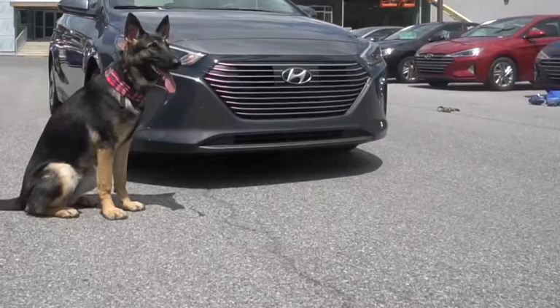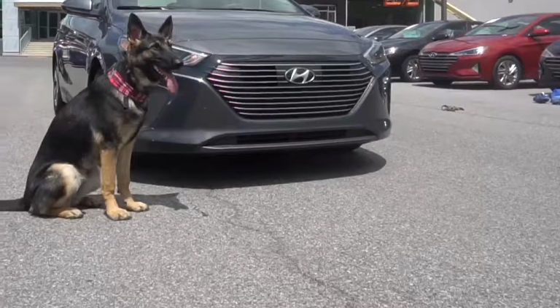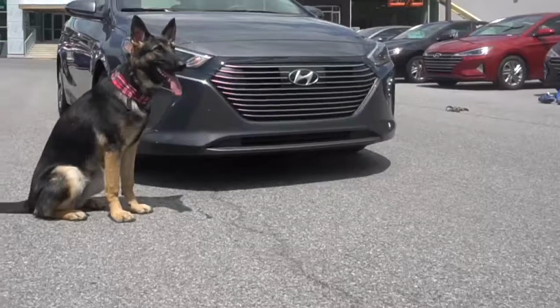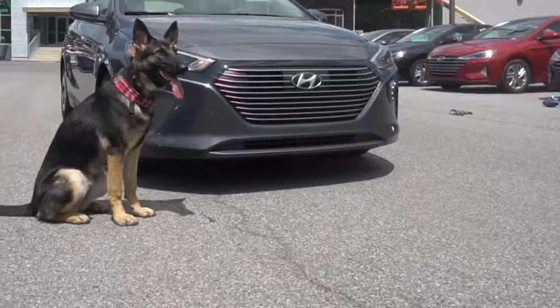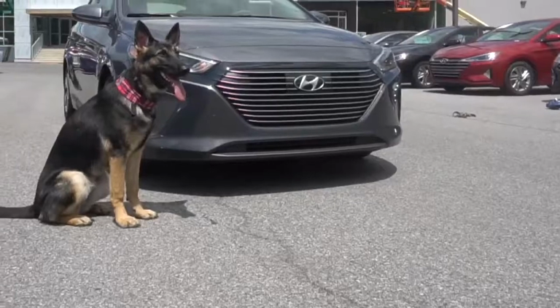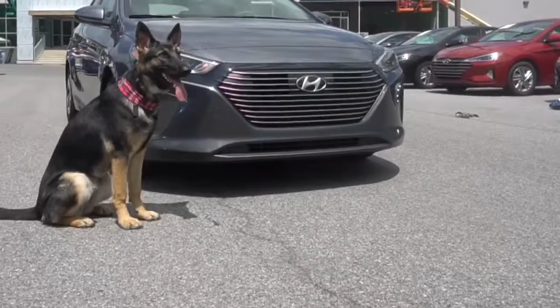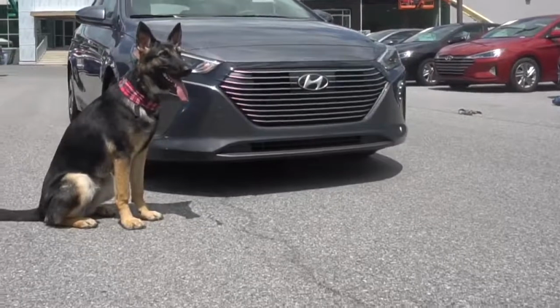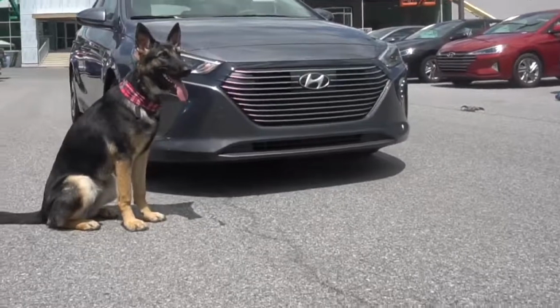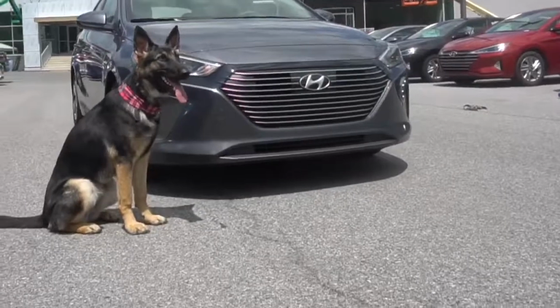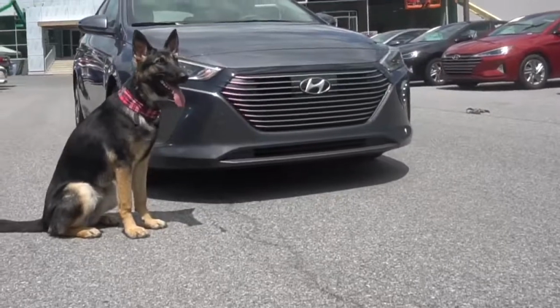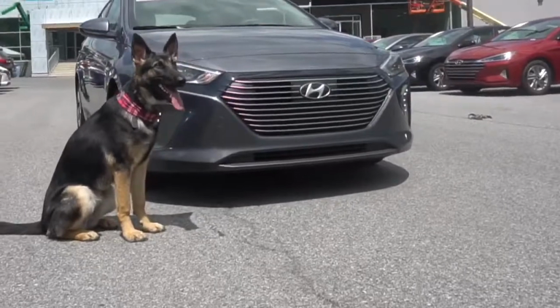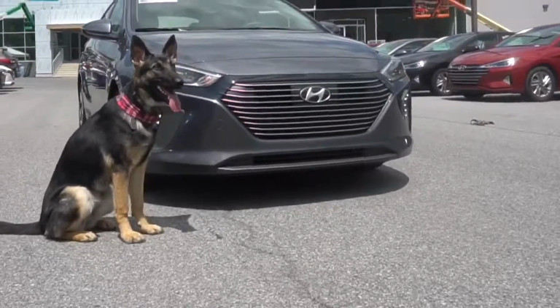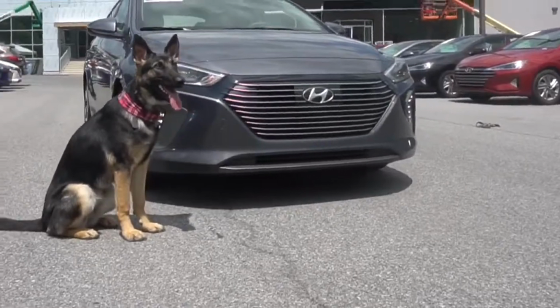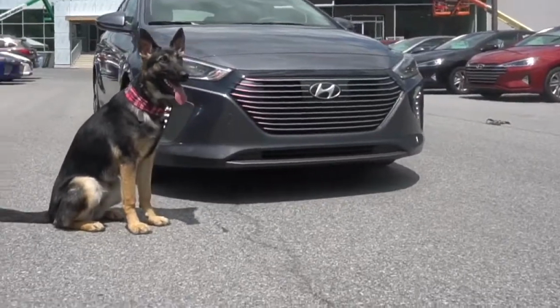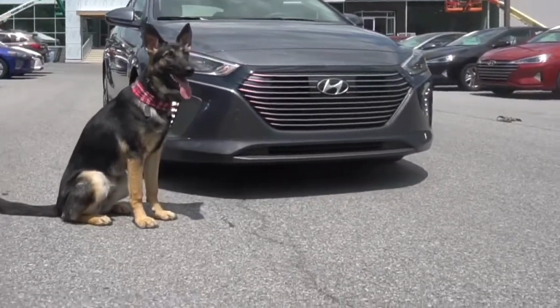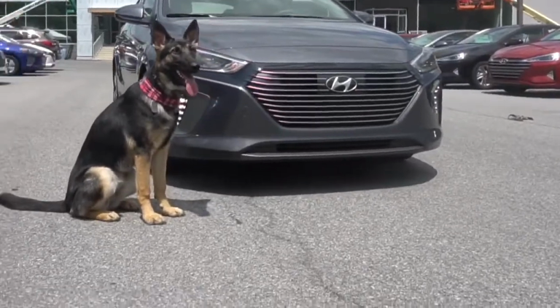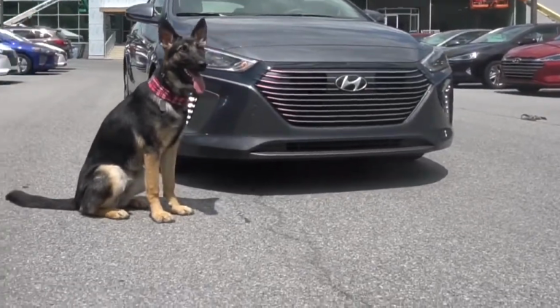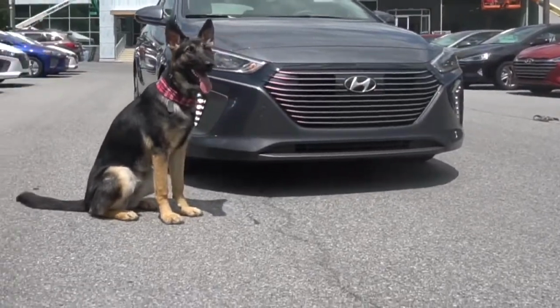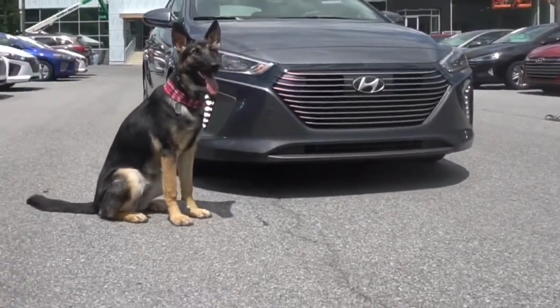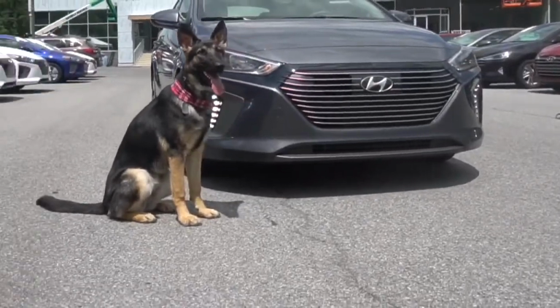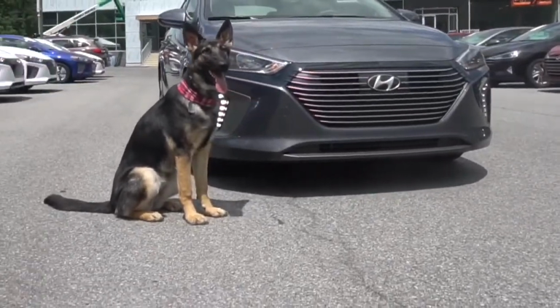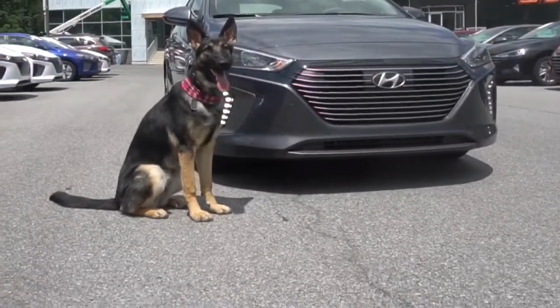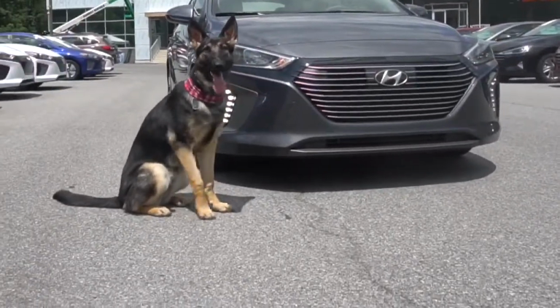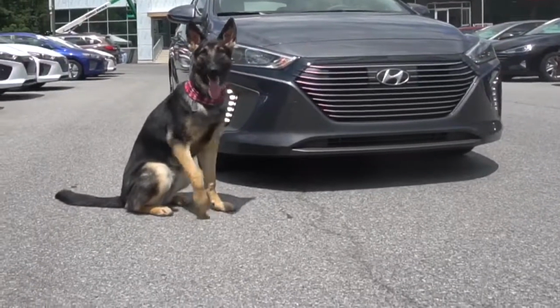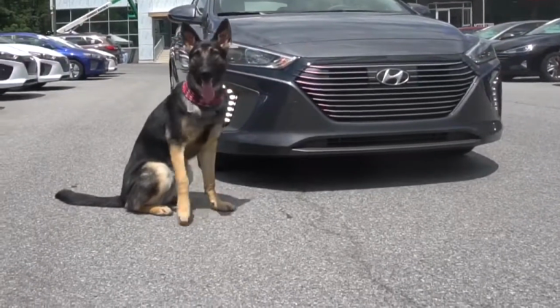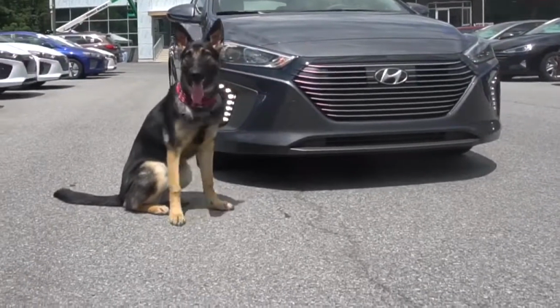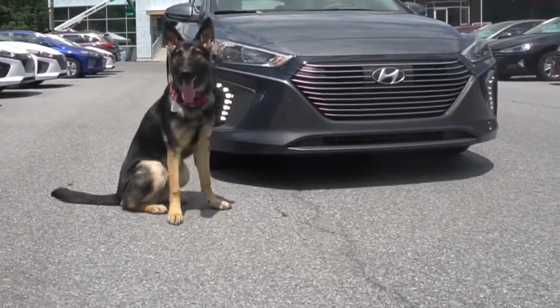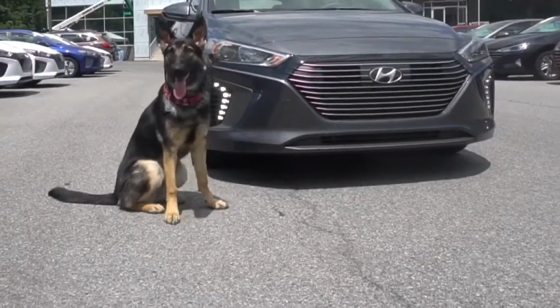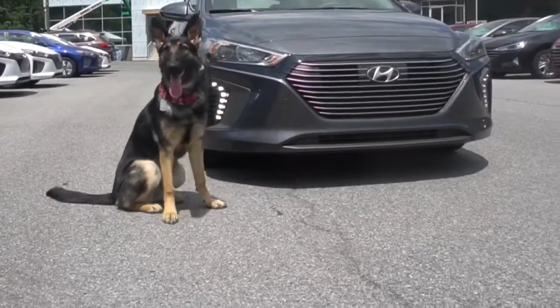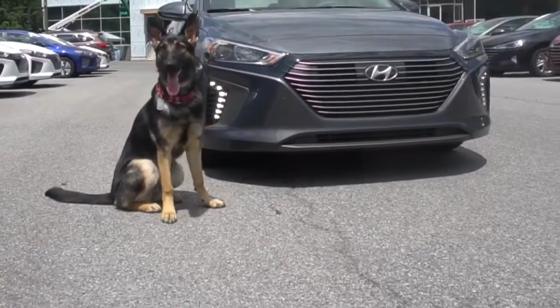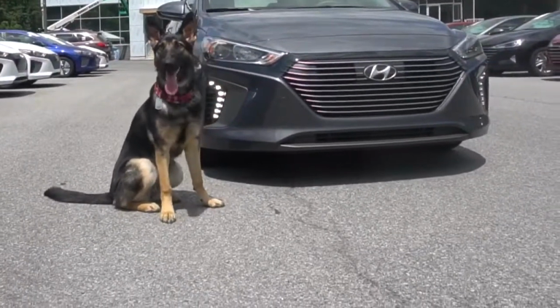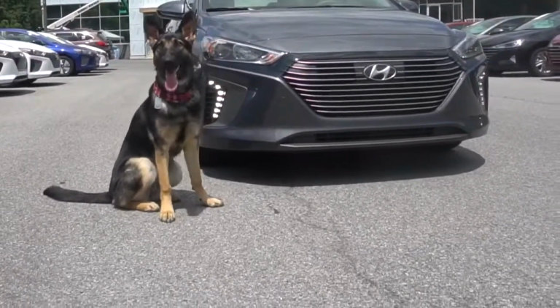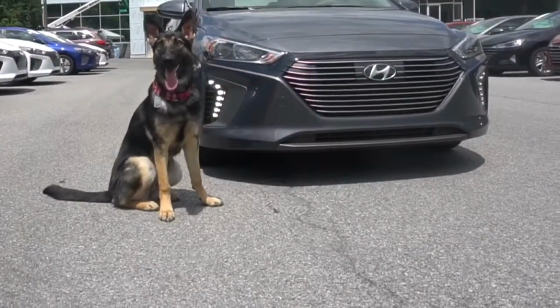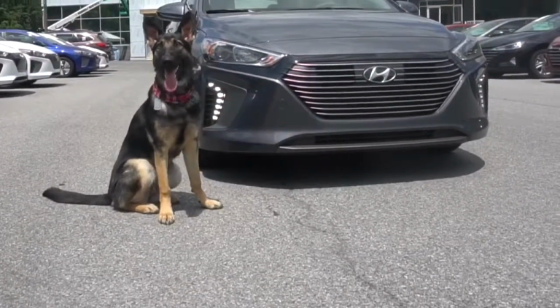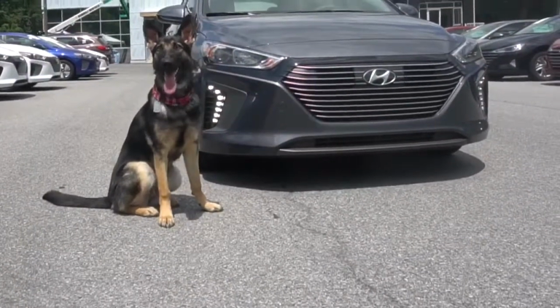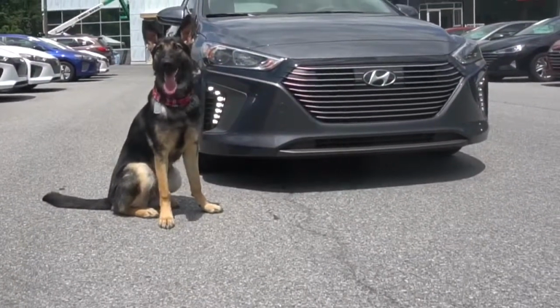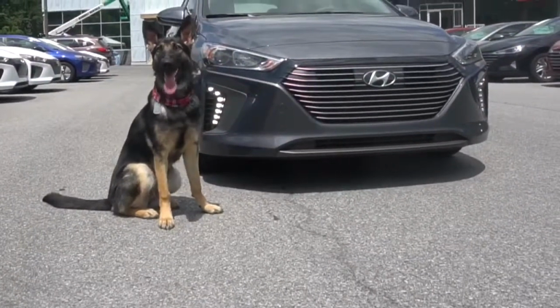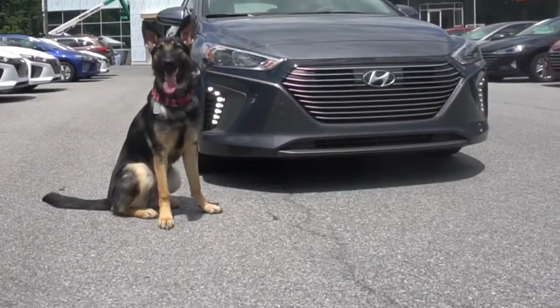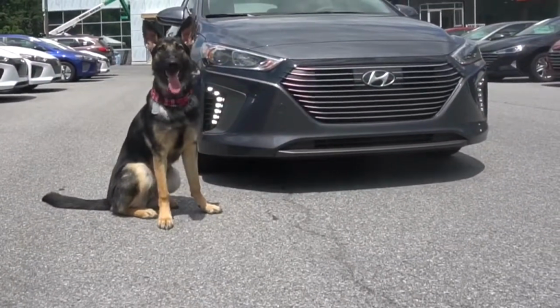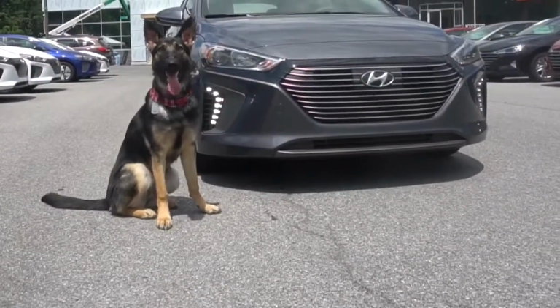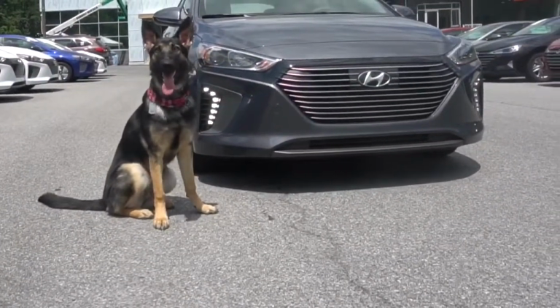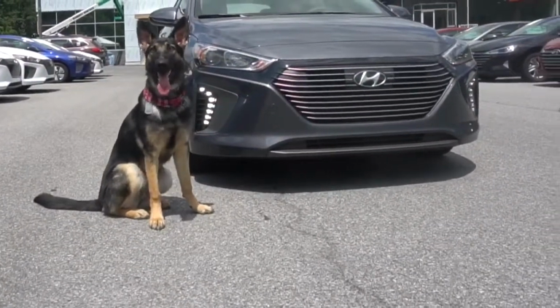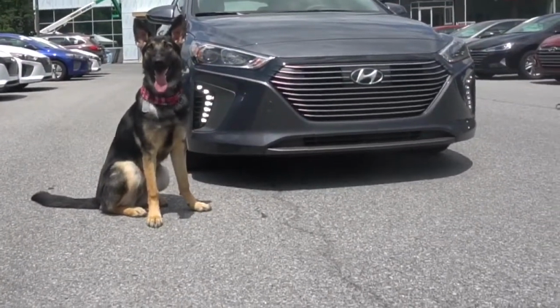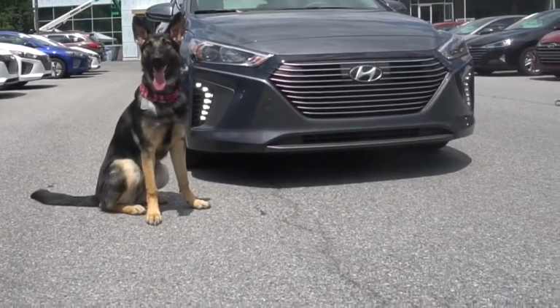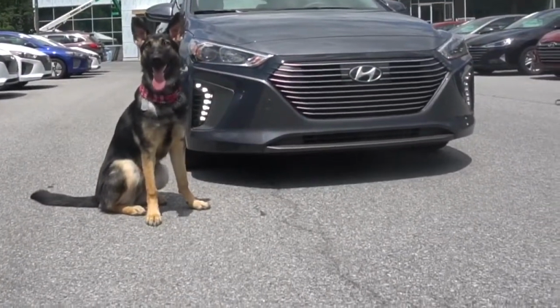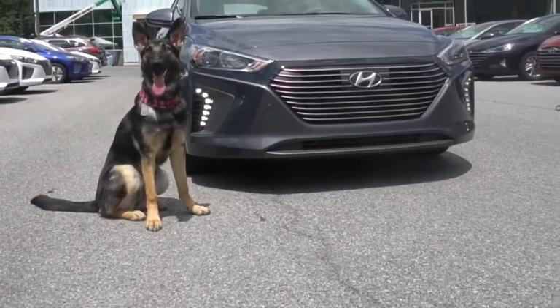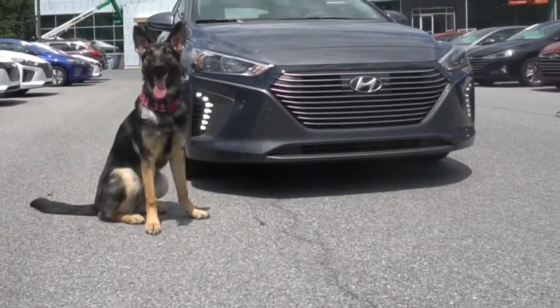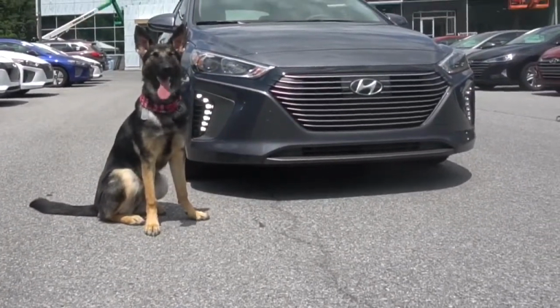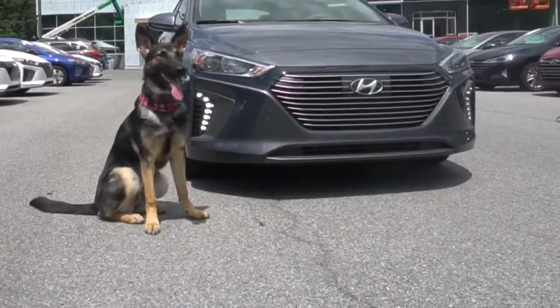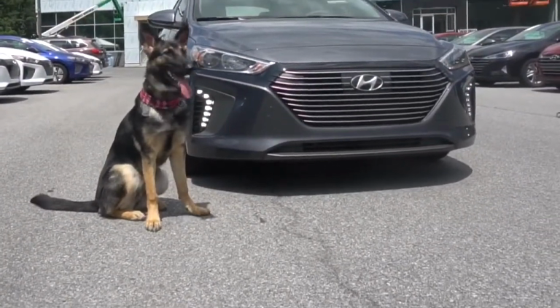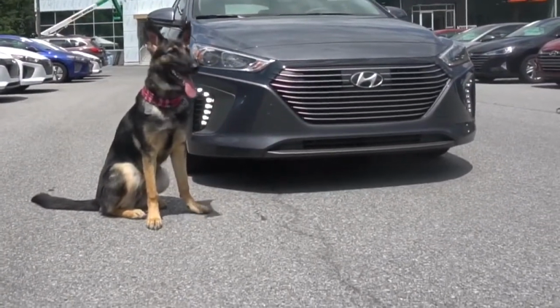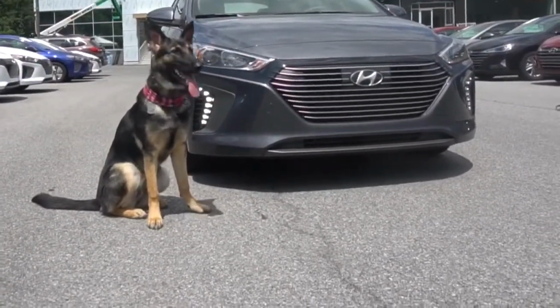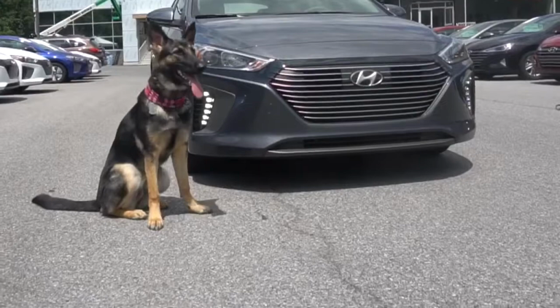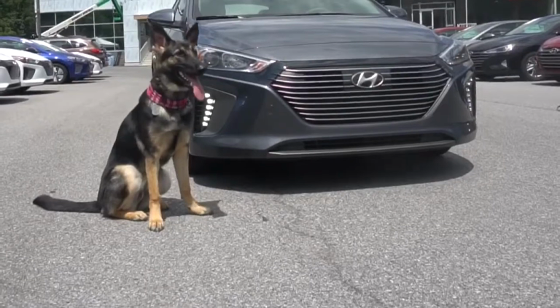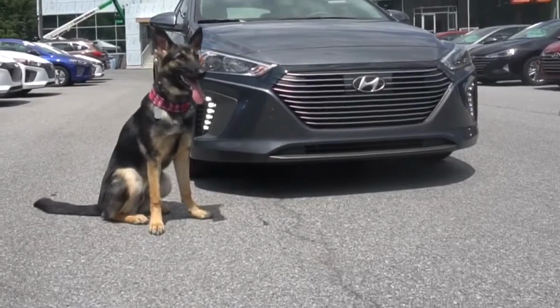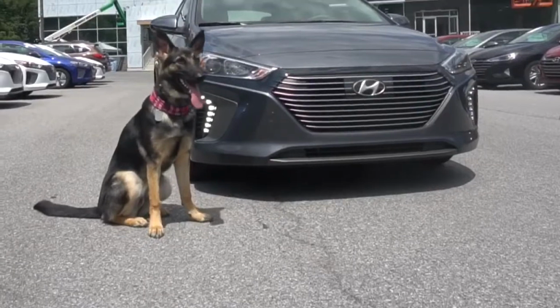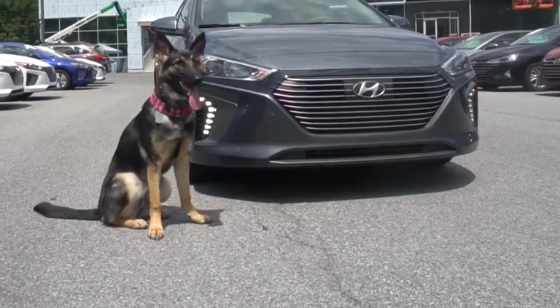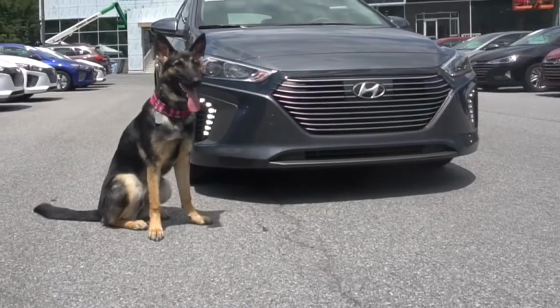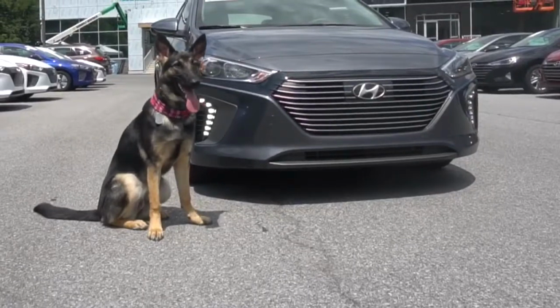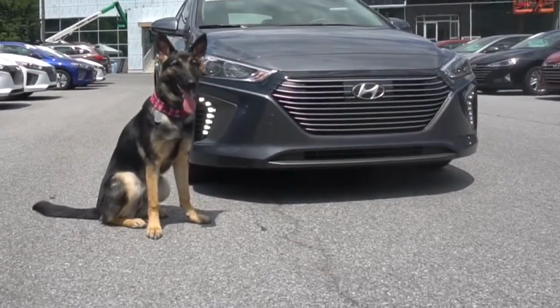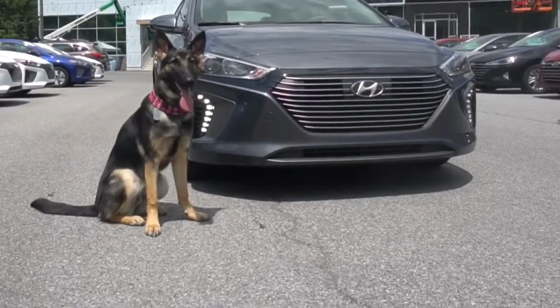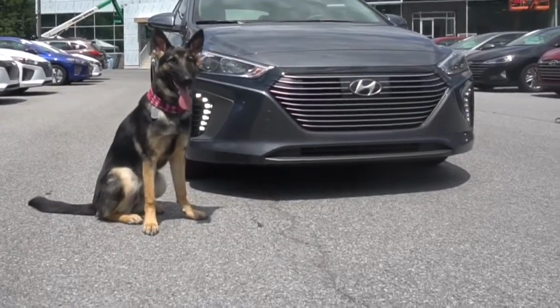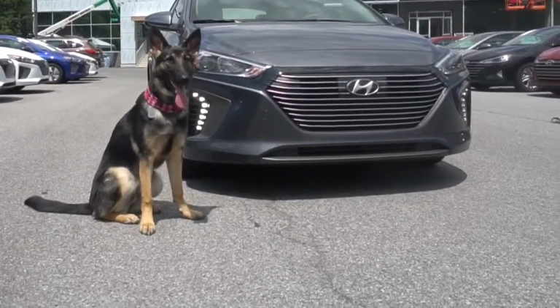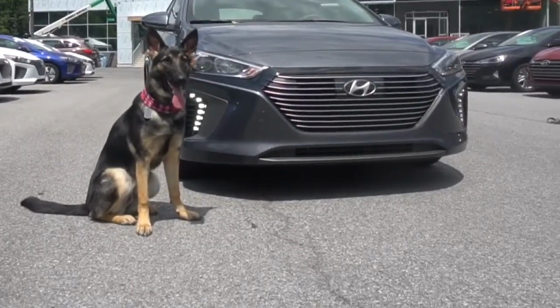Hi, I'm Hattie, and today I'm going to show you the 2019 Hyundai Ioniq Hybrid.